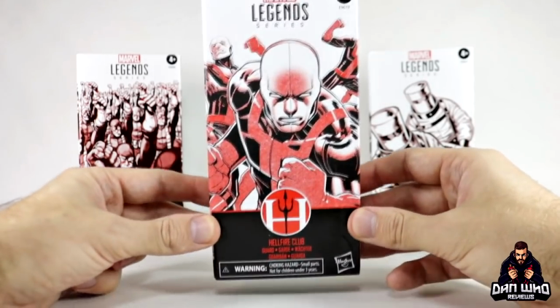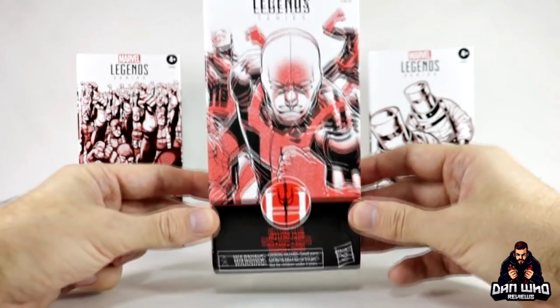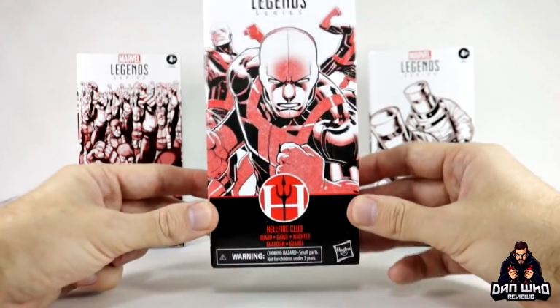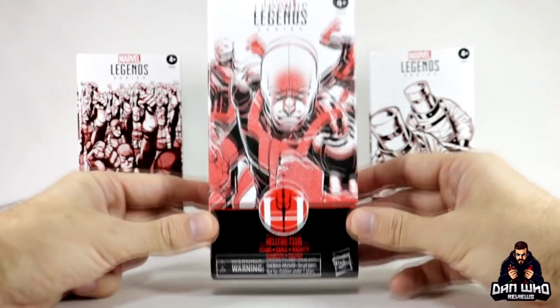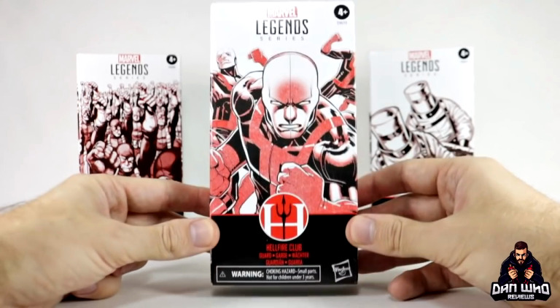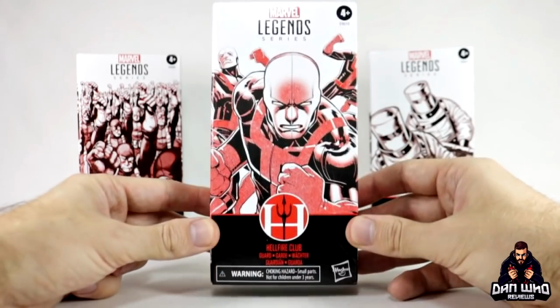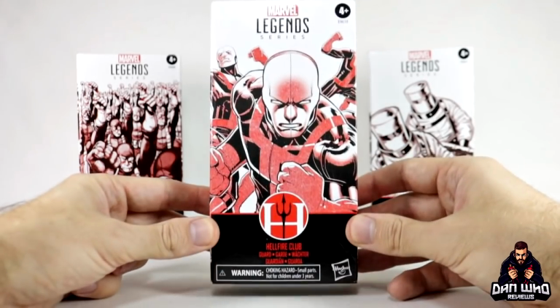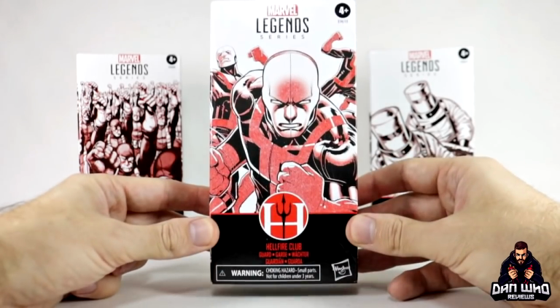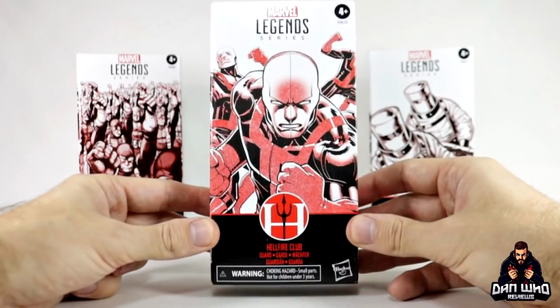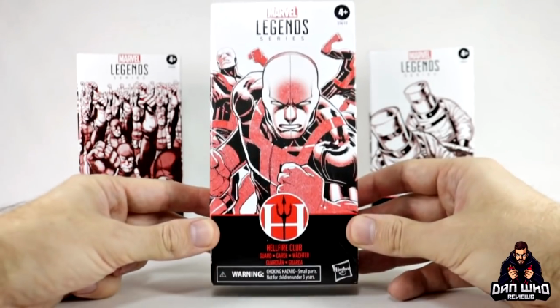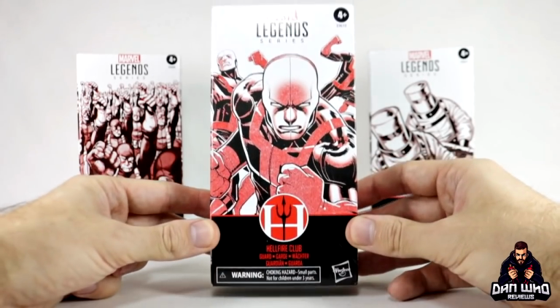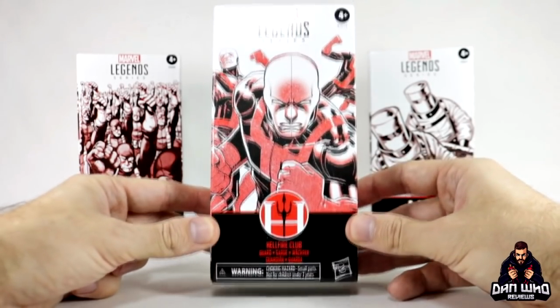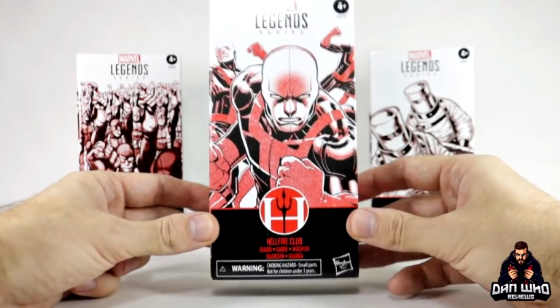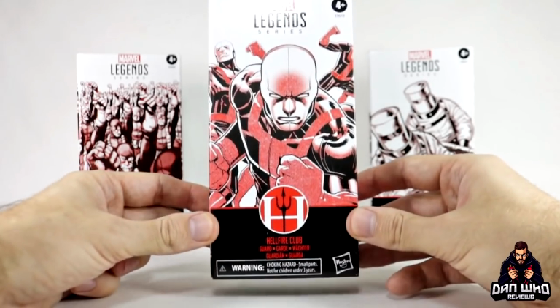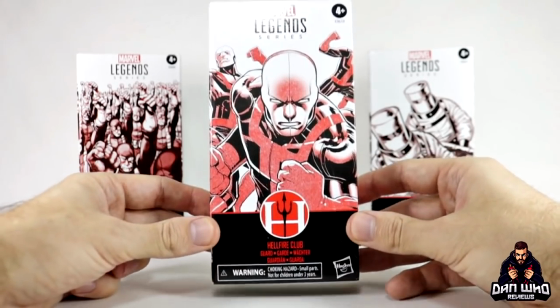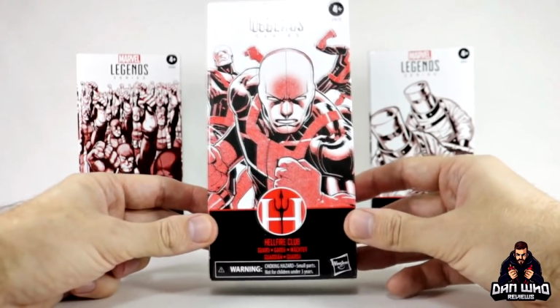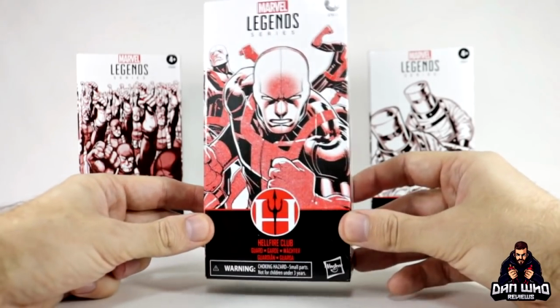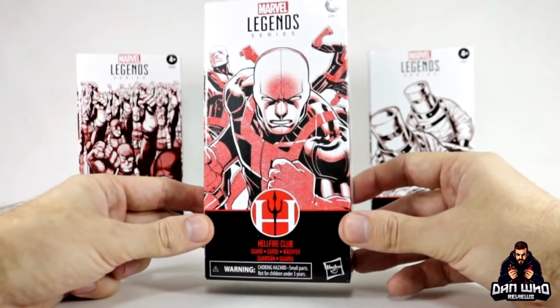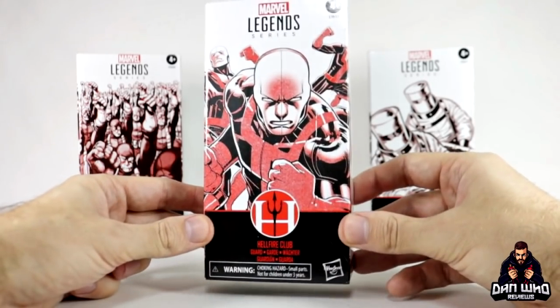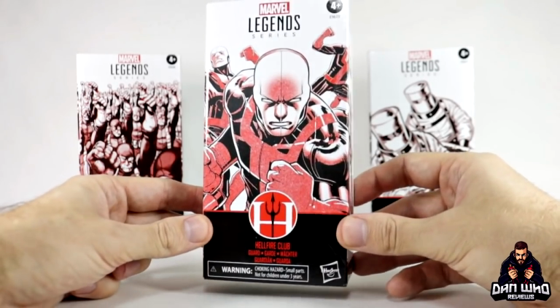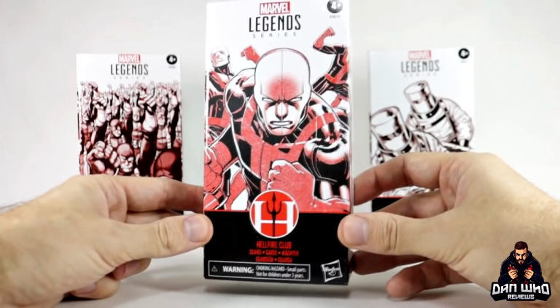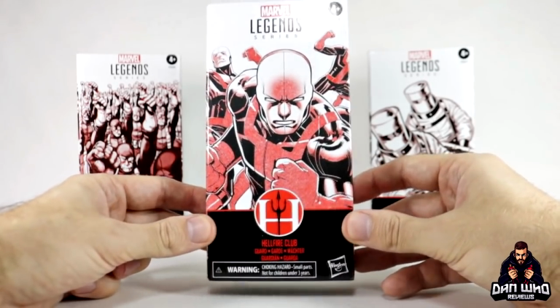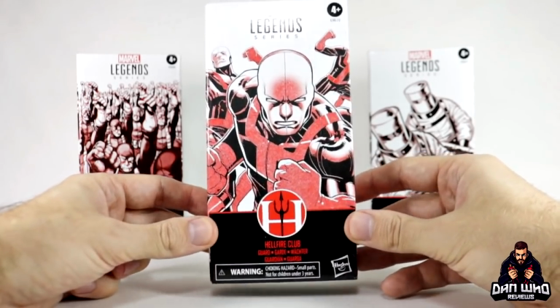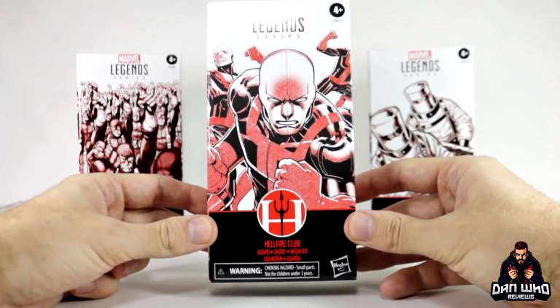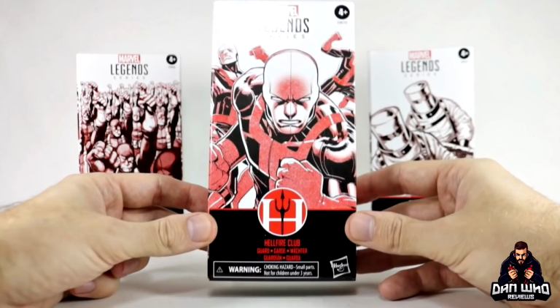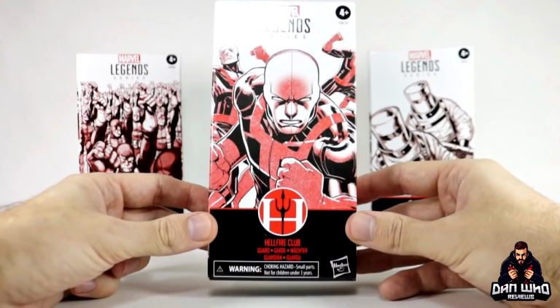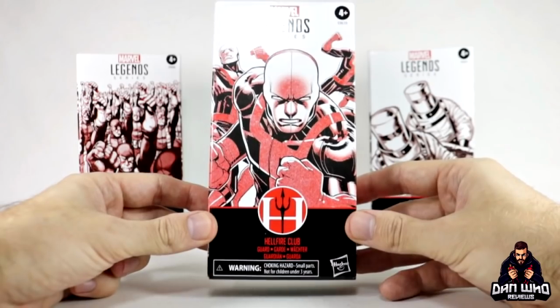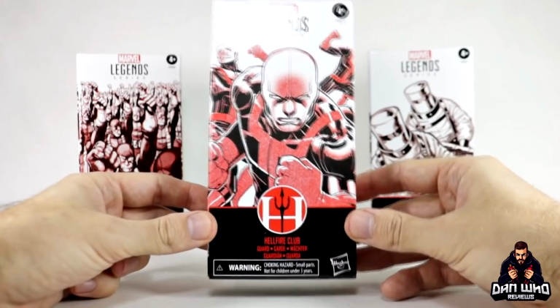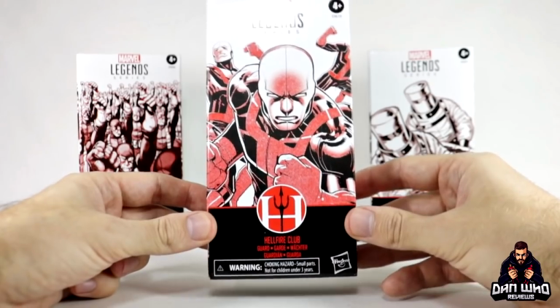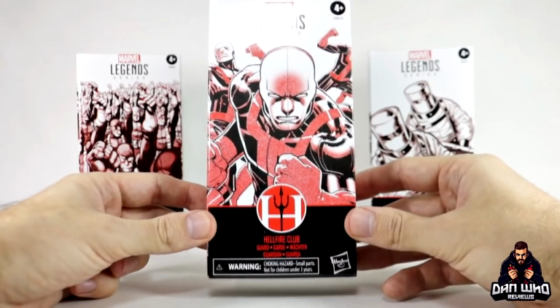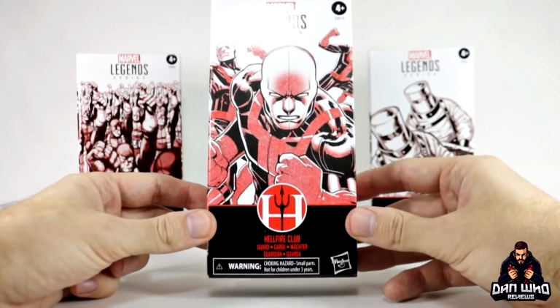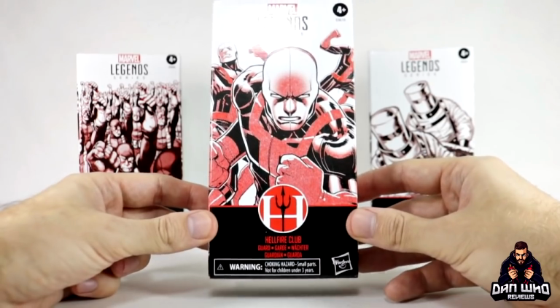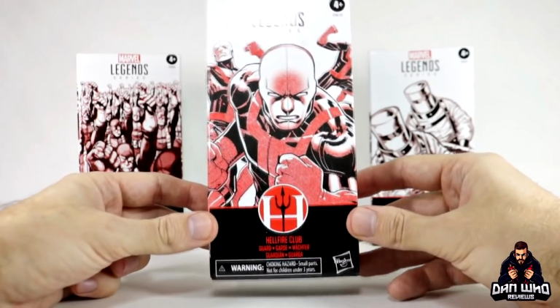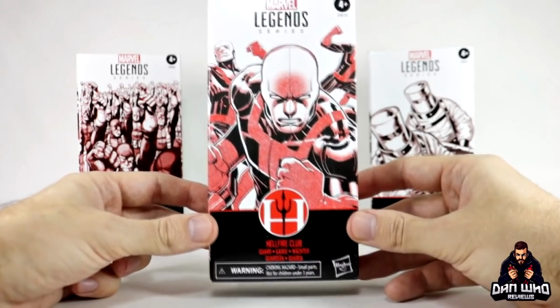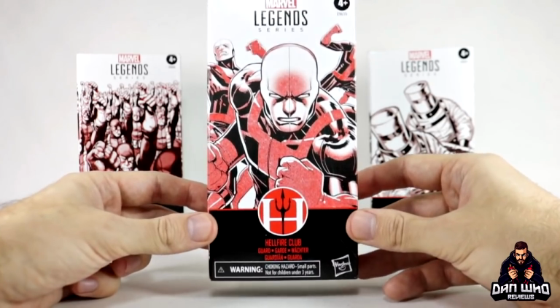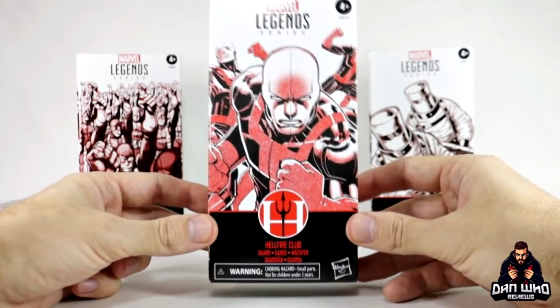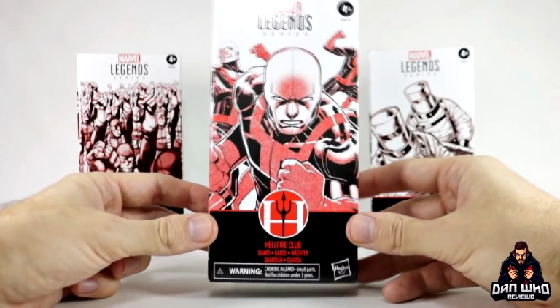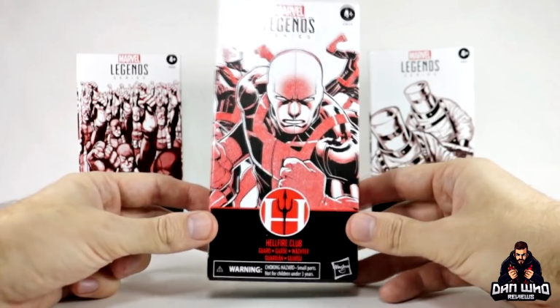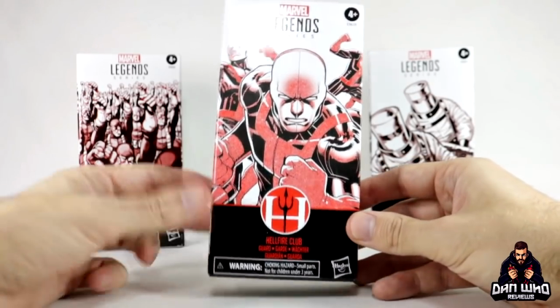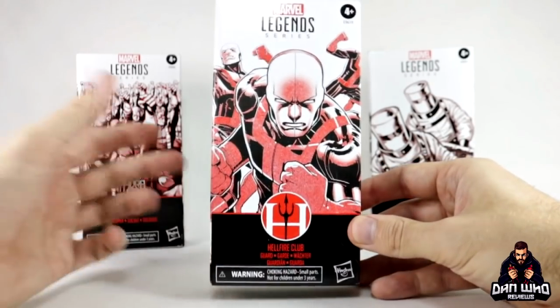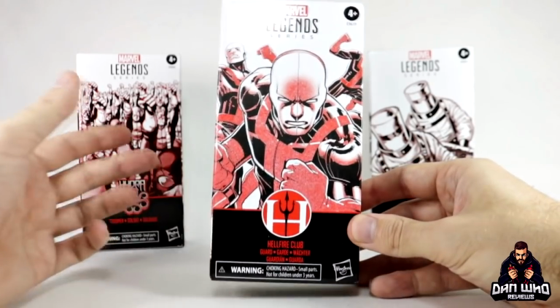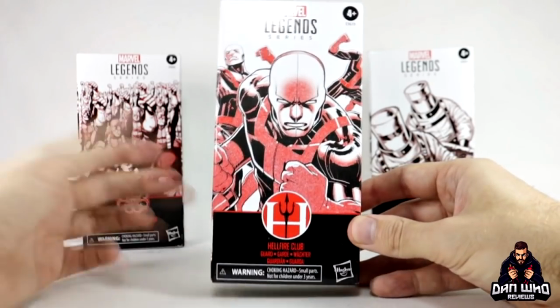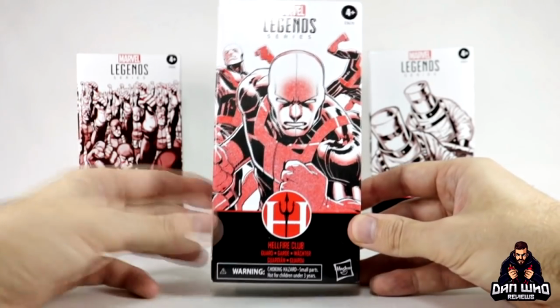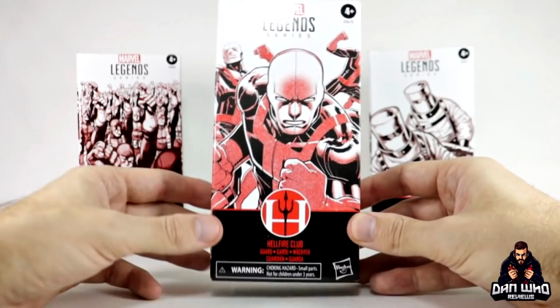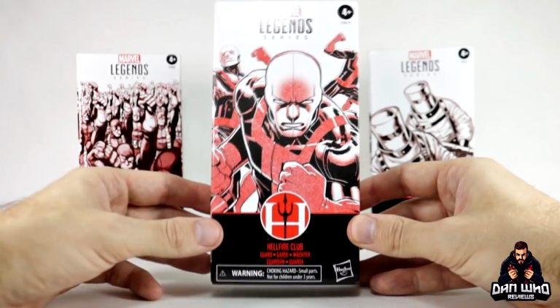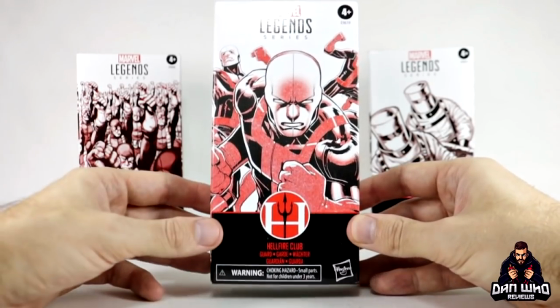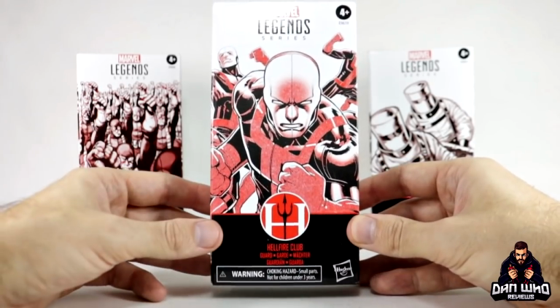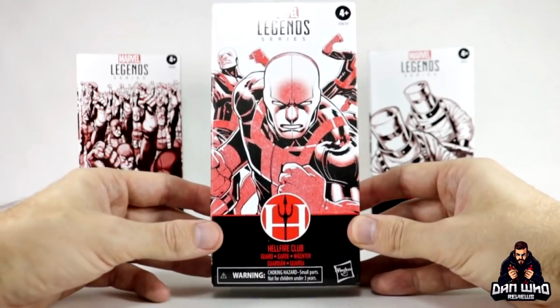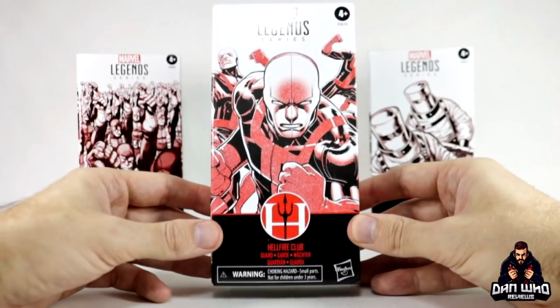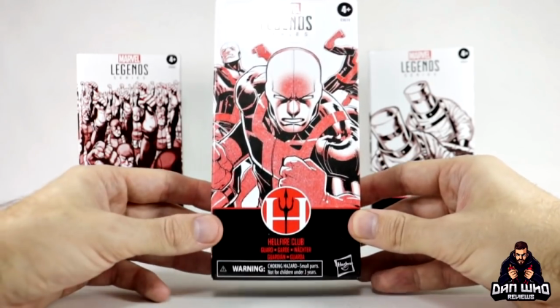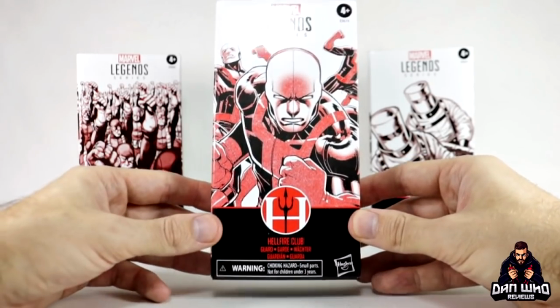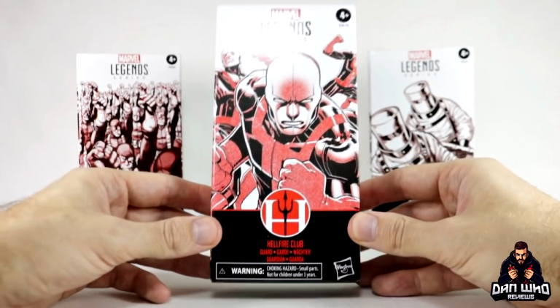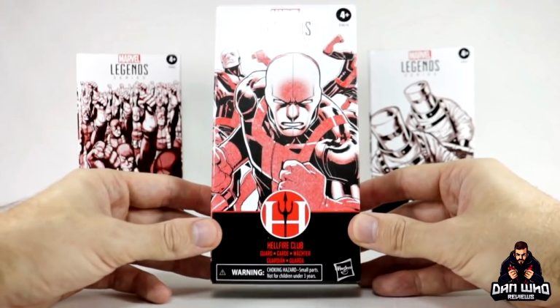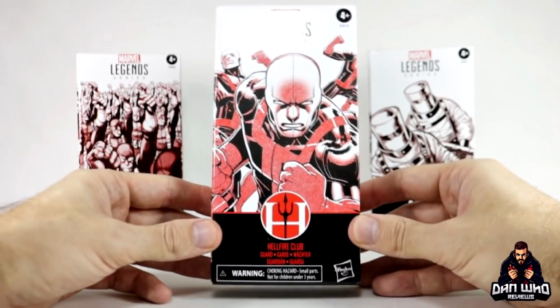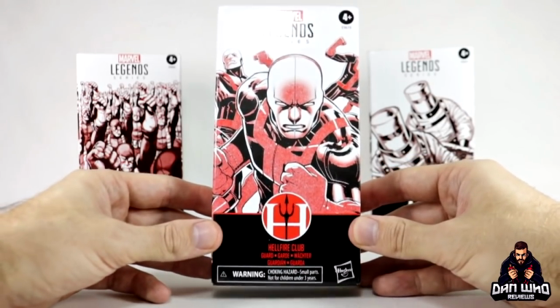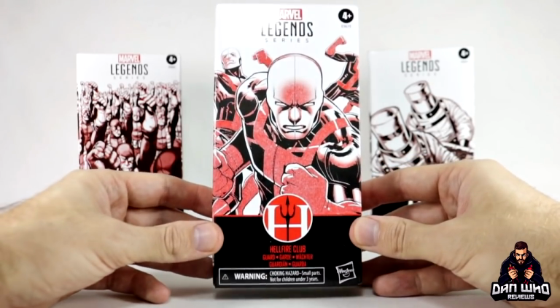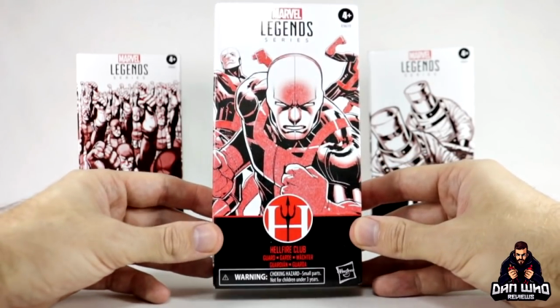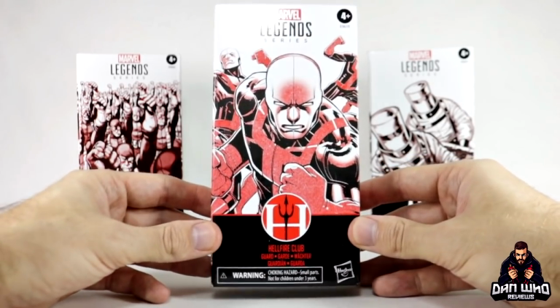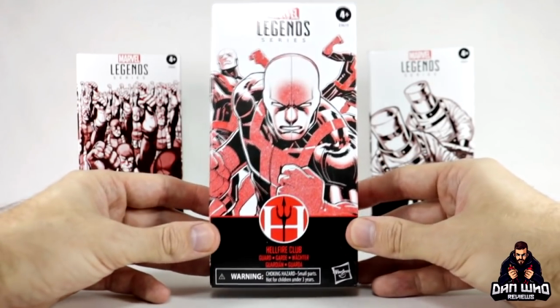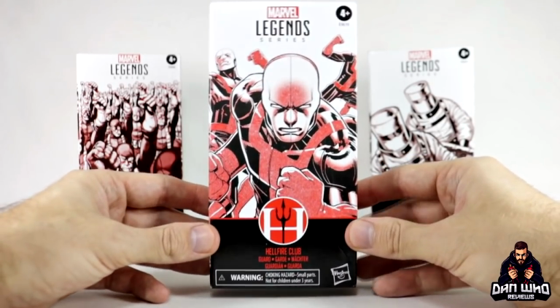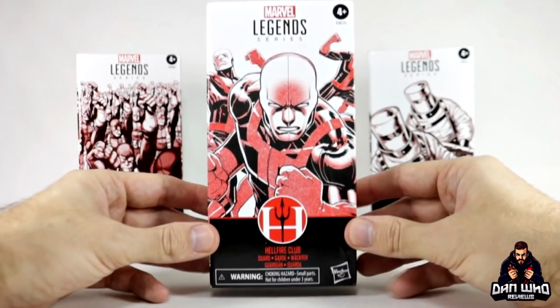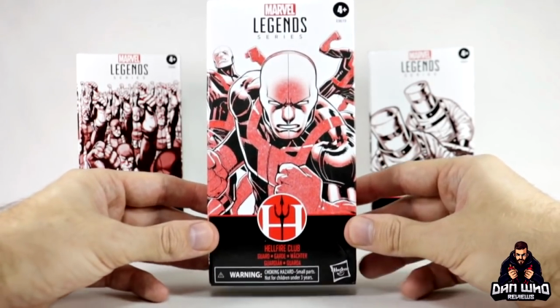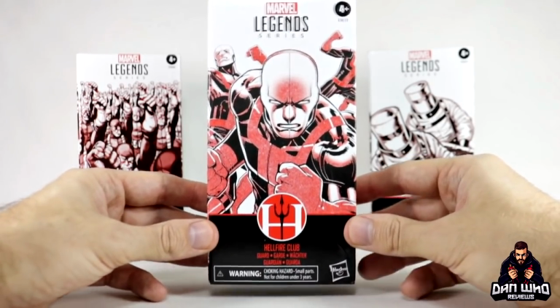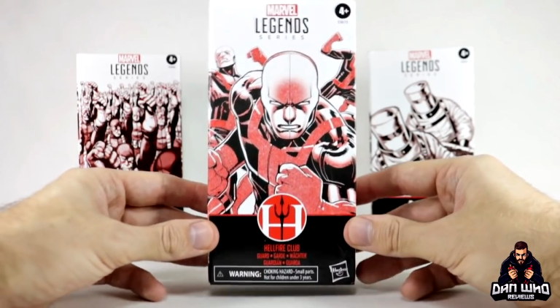I believe in the US this will be a Hasbro Pulse exclusive, but again it's not been announced. We do not know that for sure.